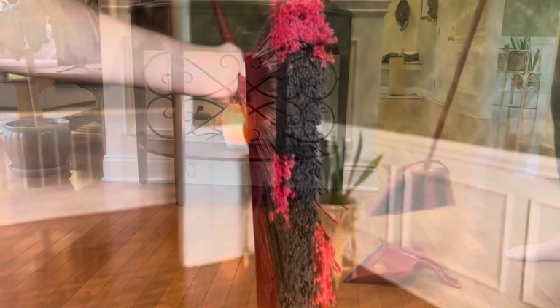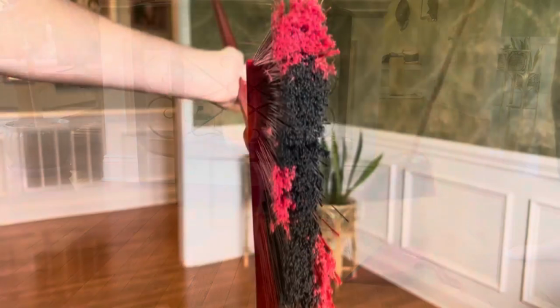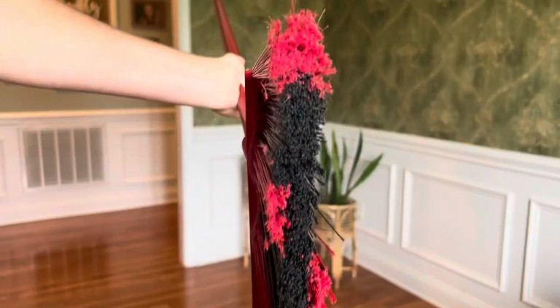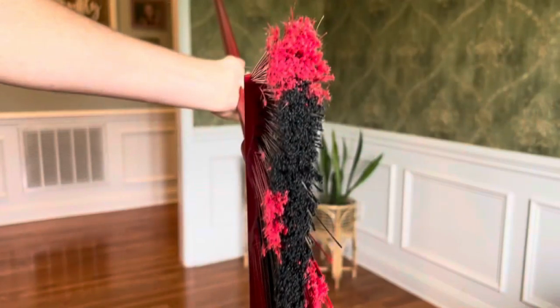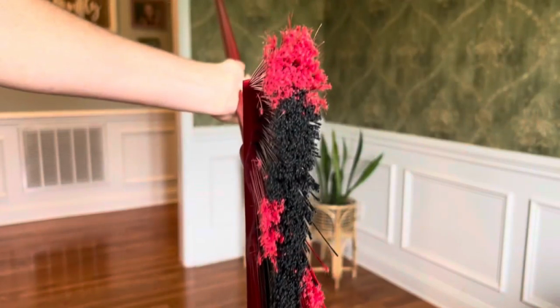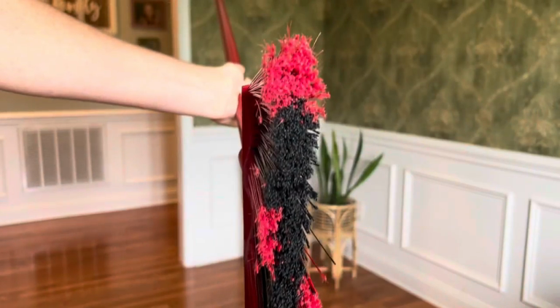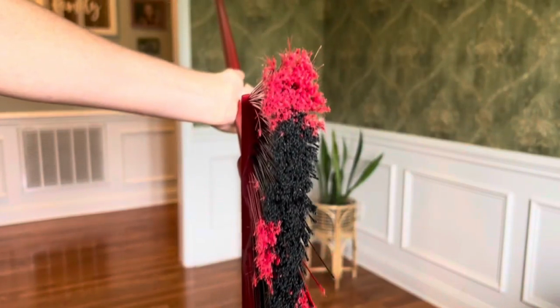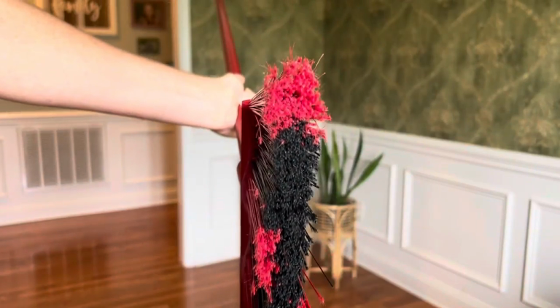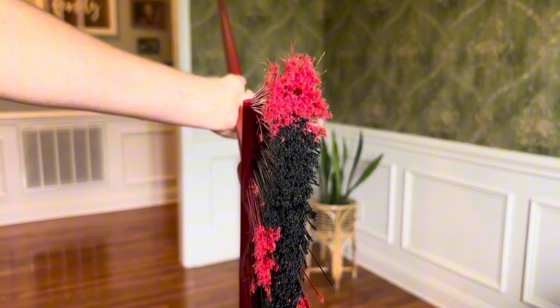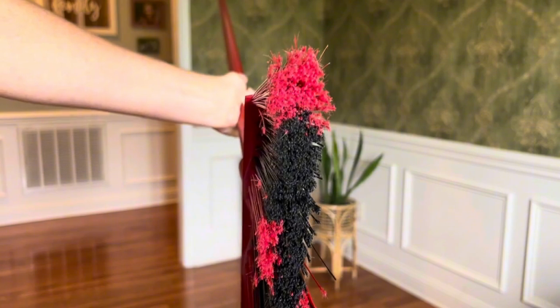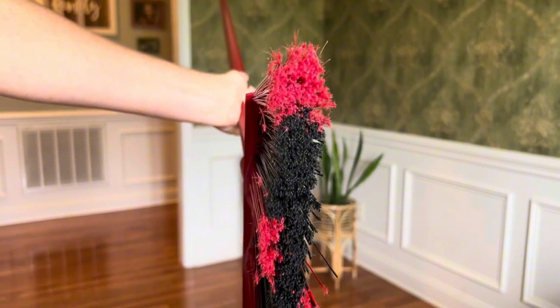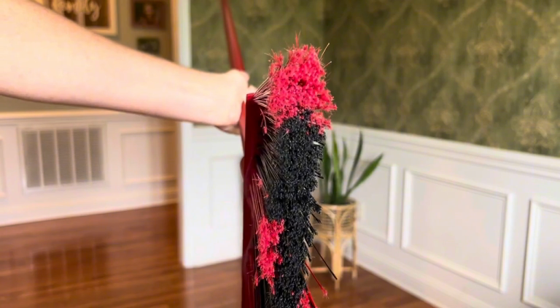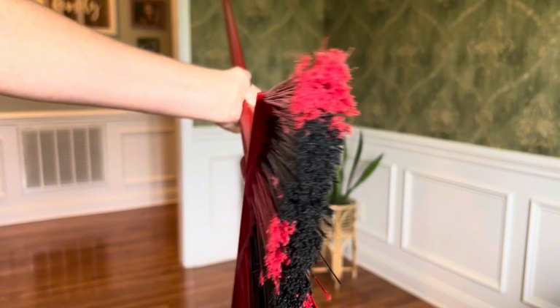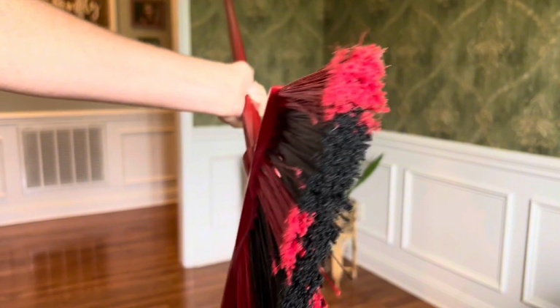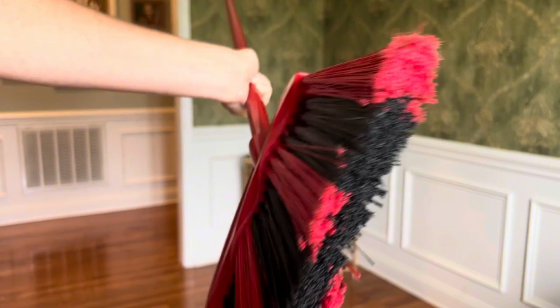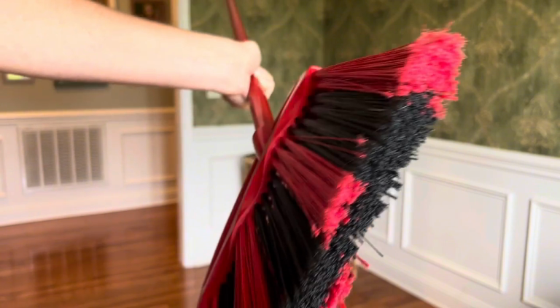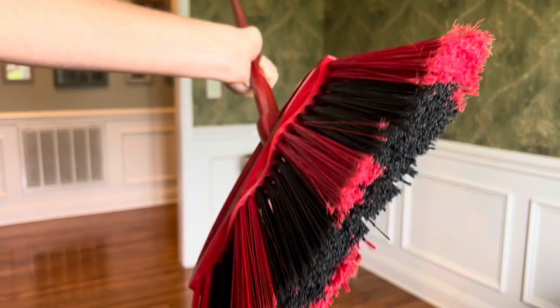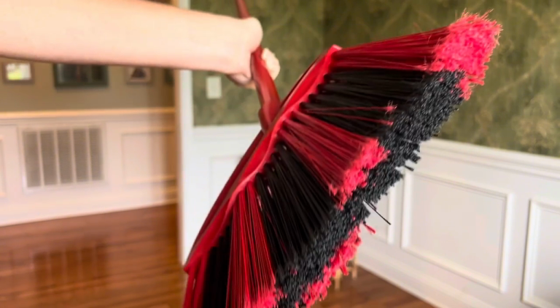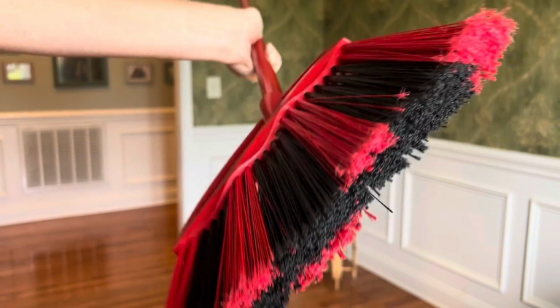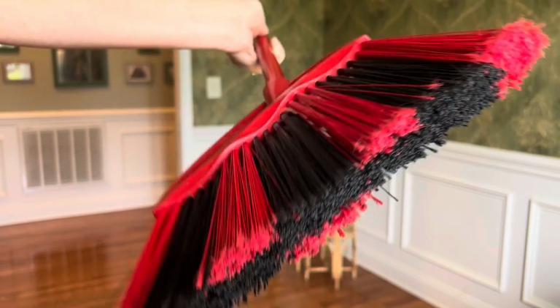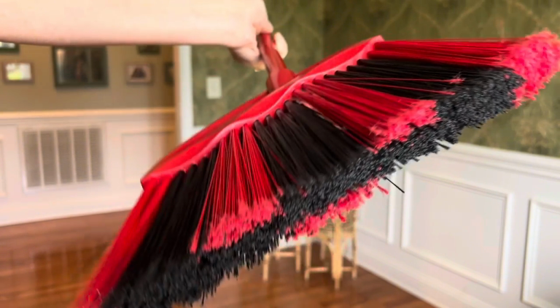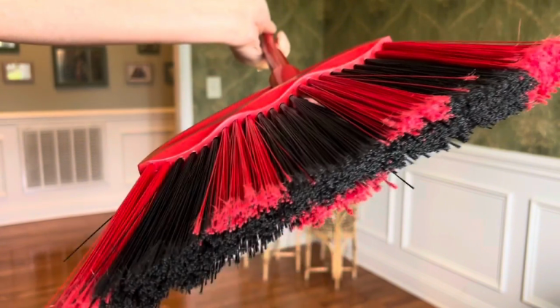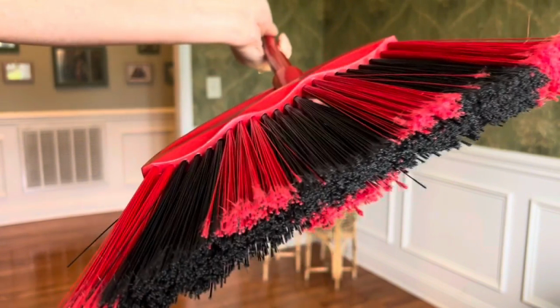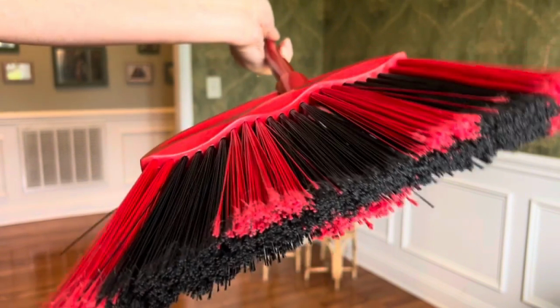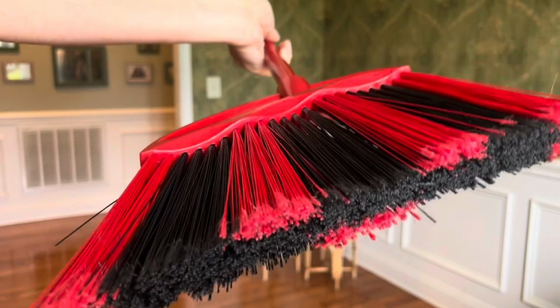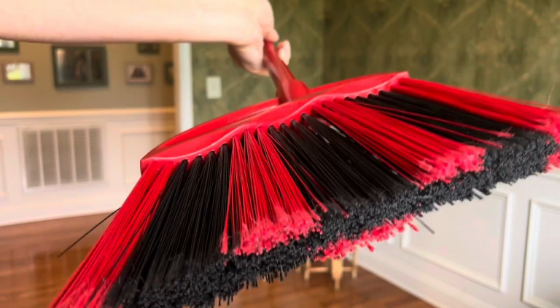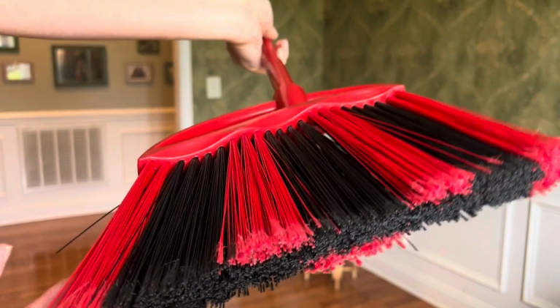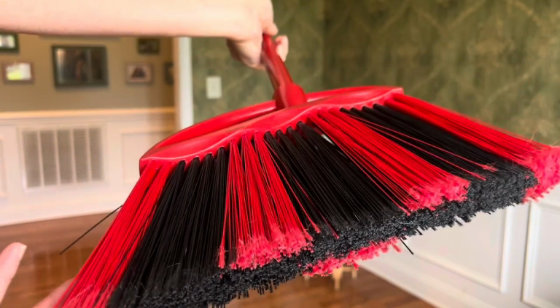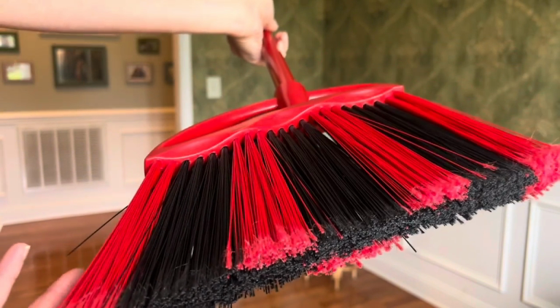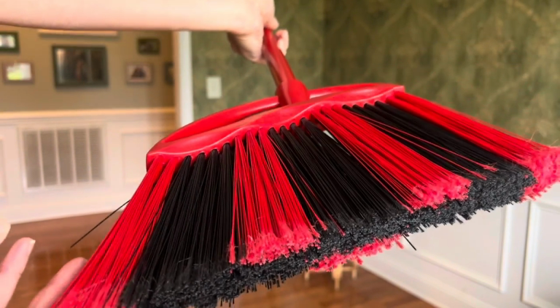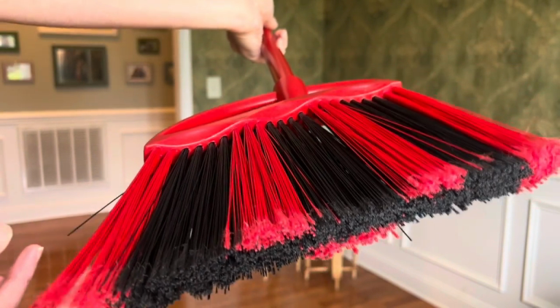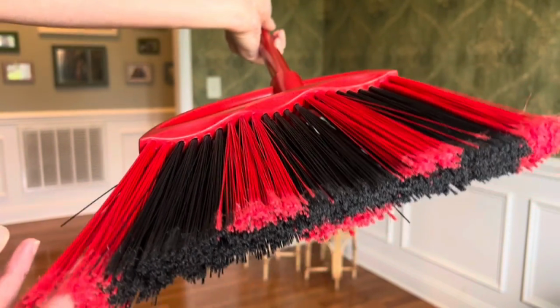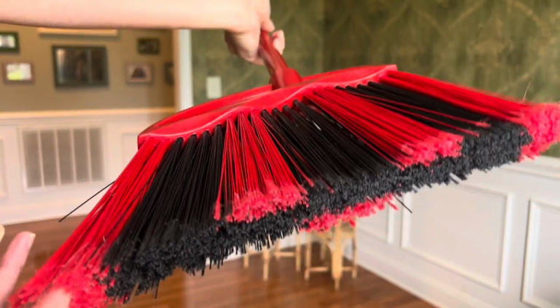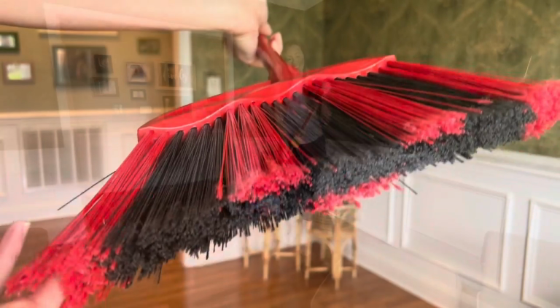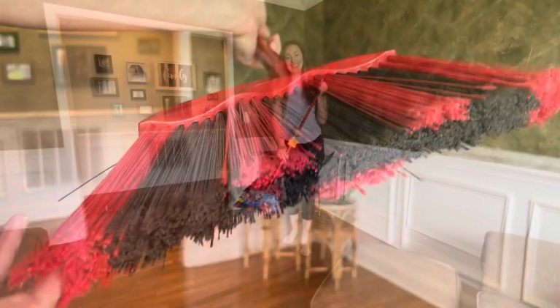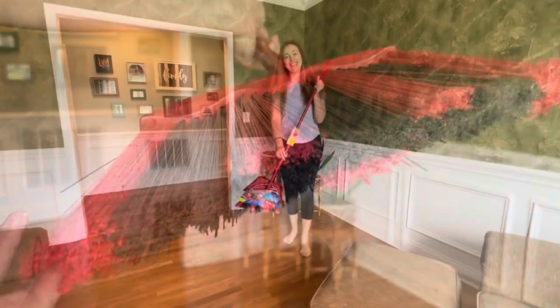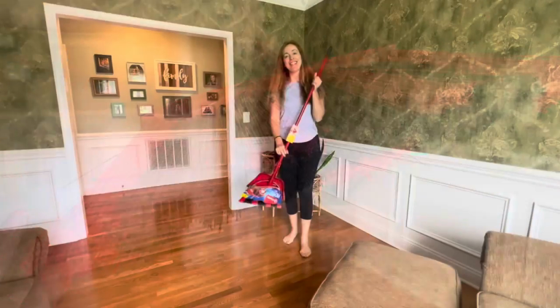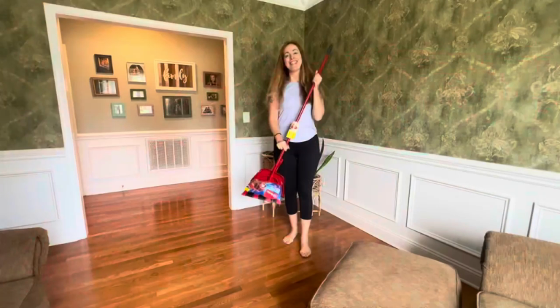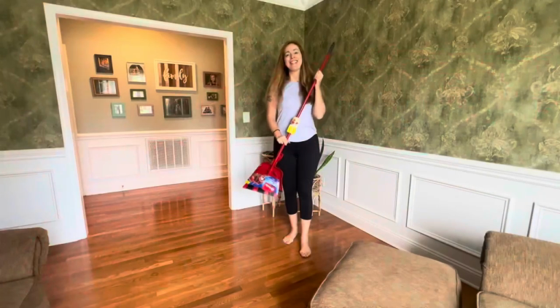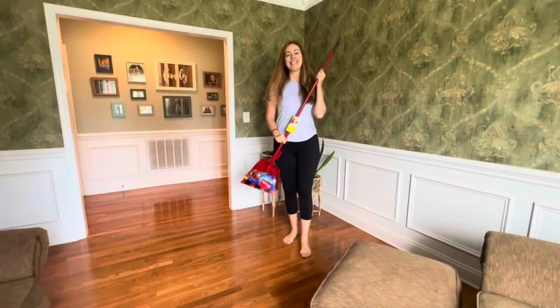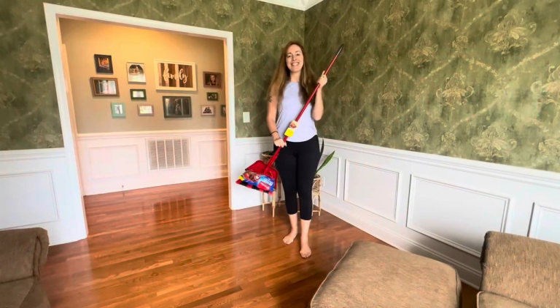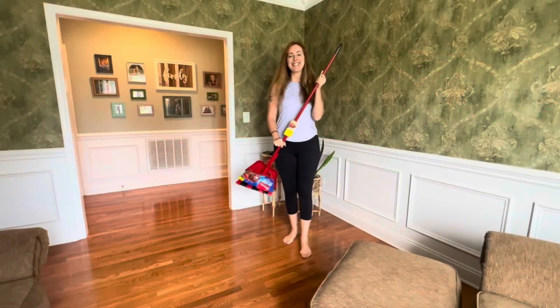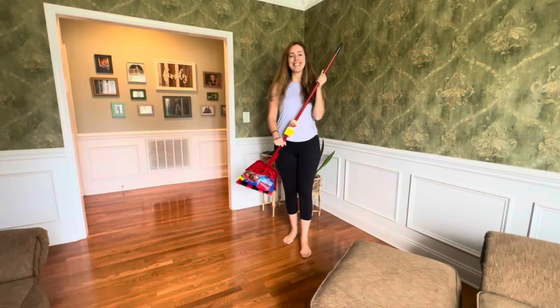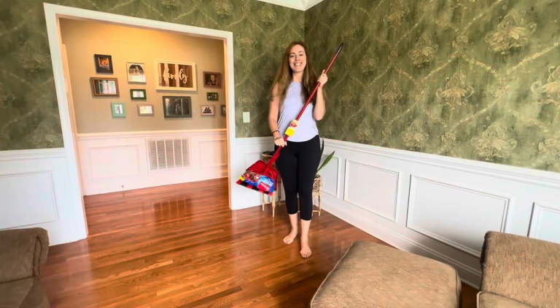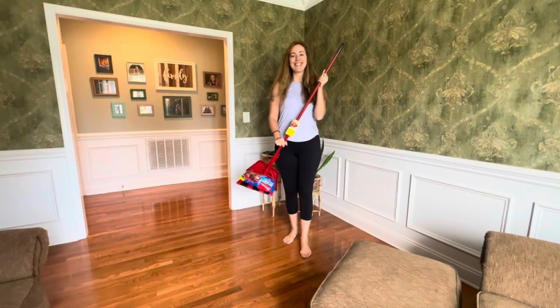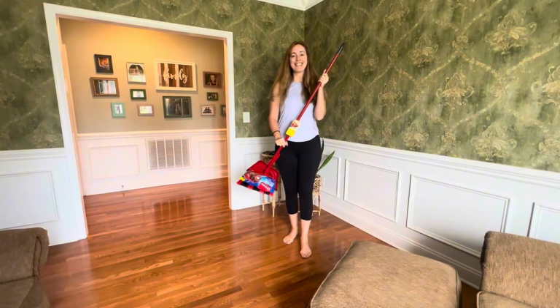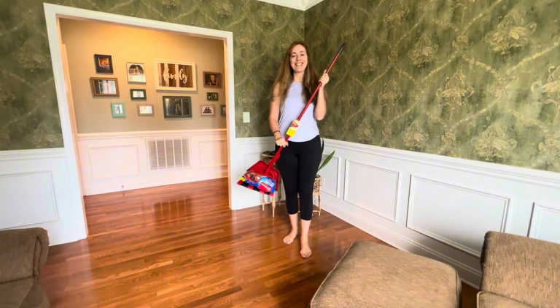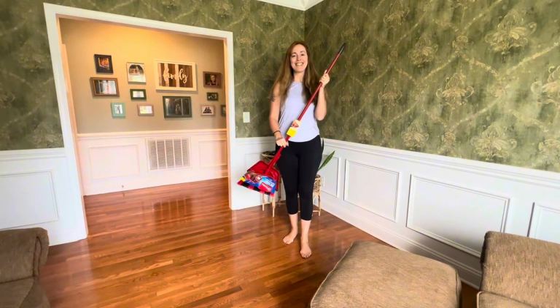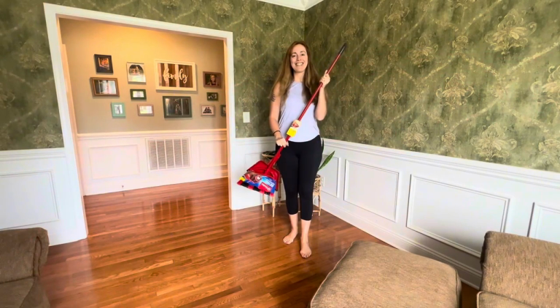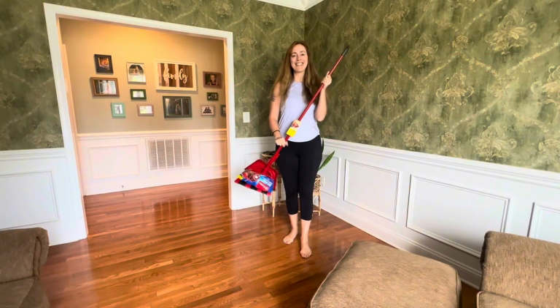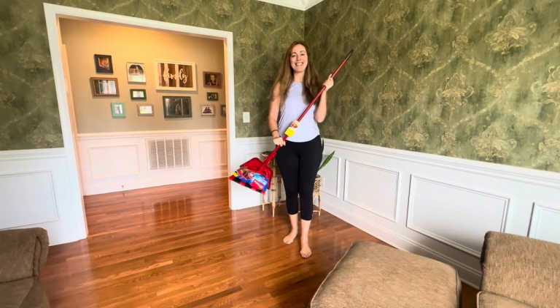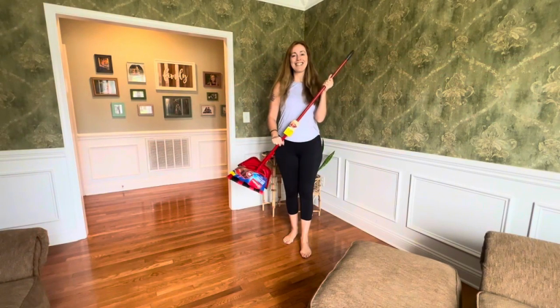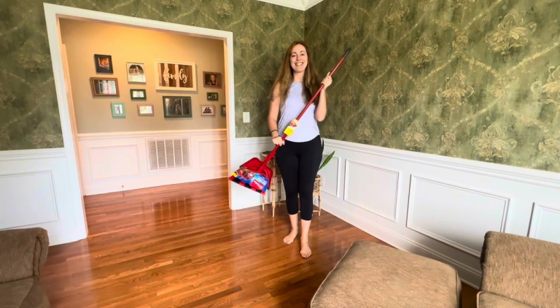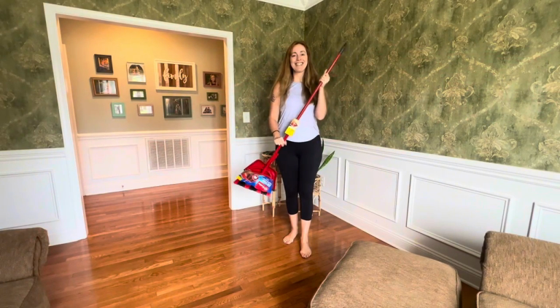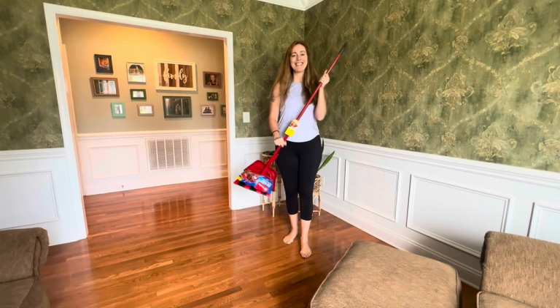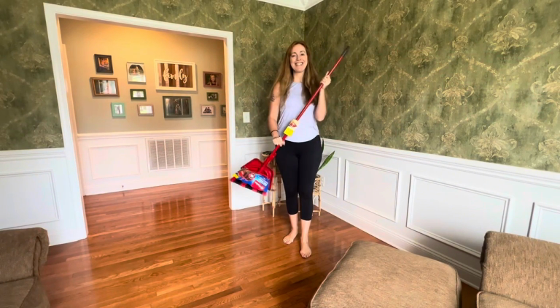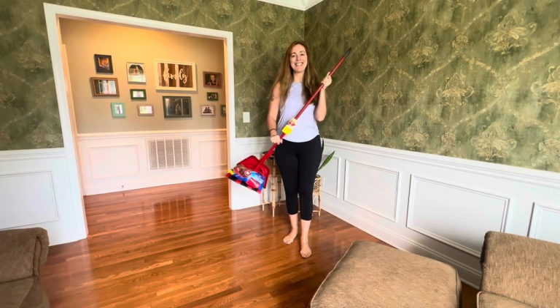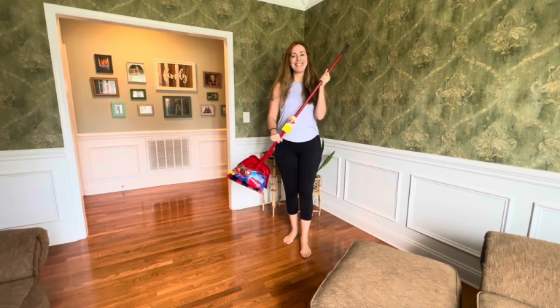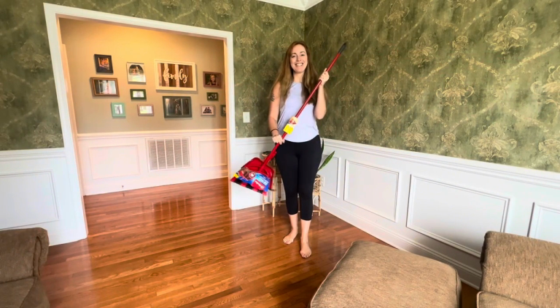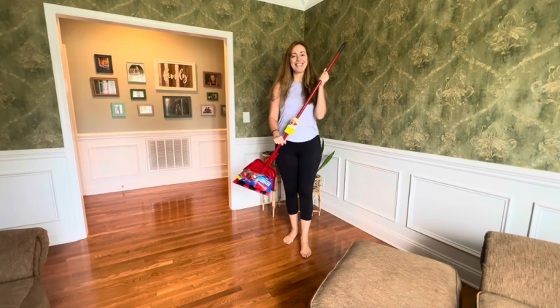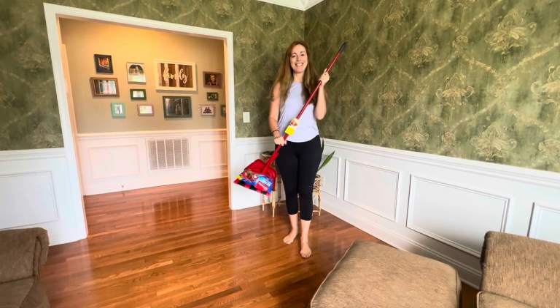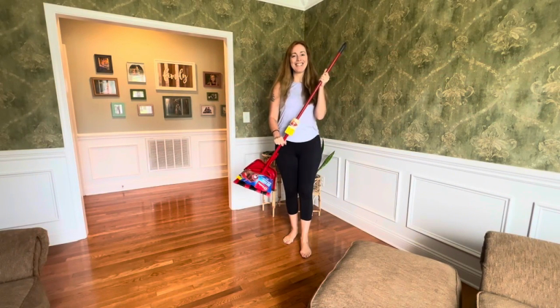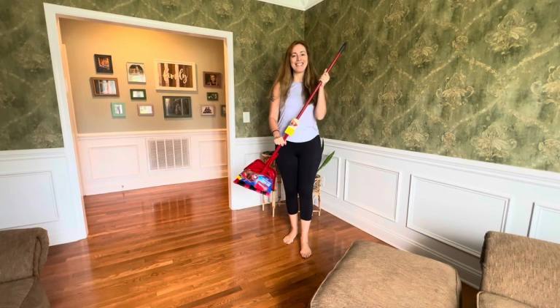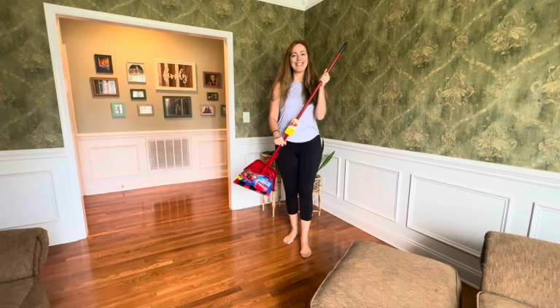This is a next level broom and dustpan set. It might make you actually like sweeping your floors.